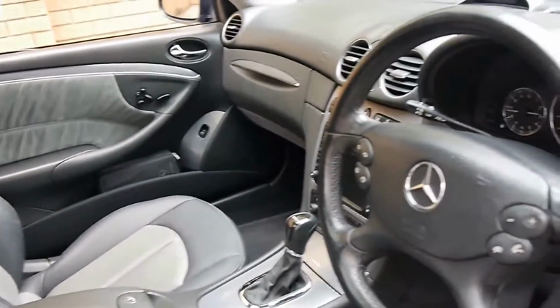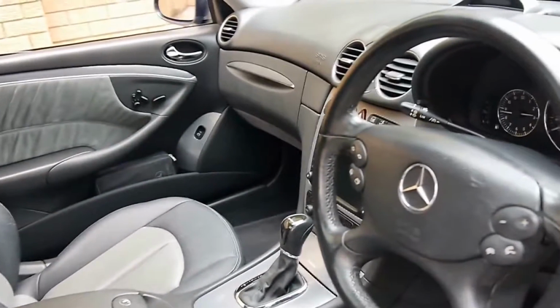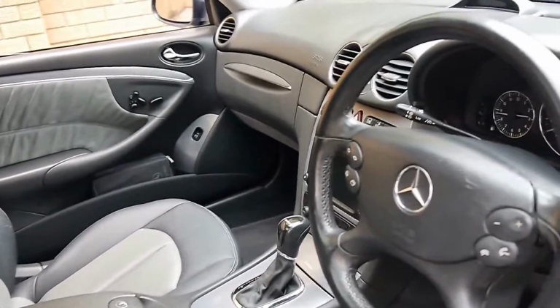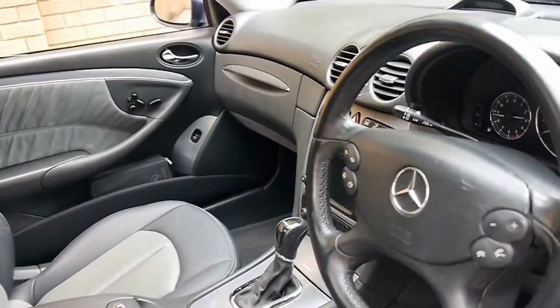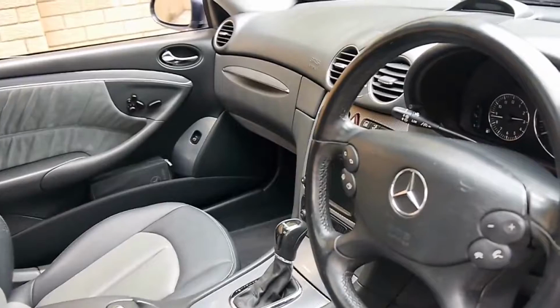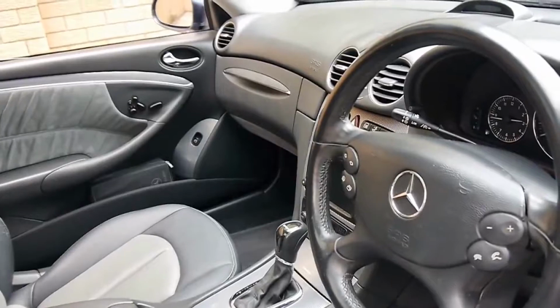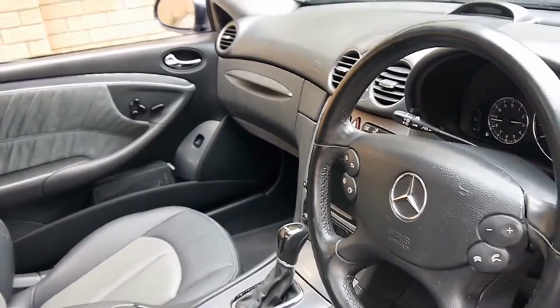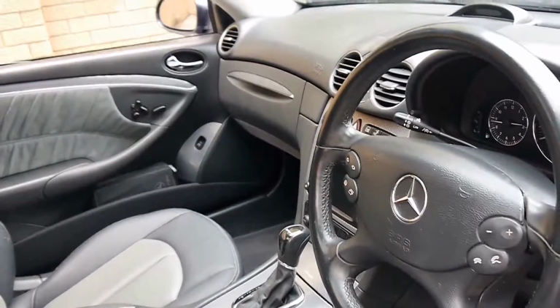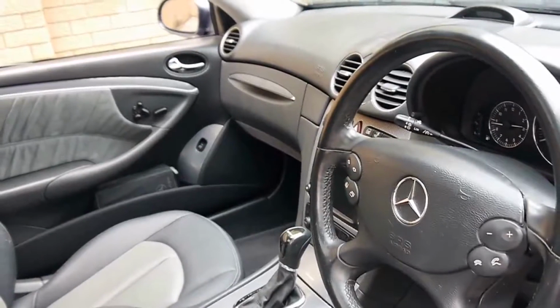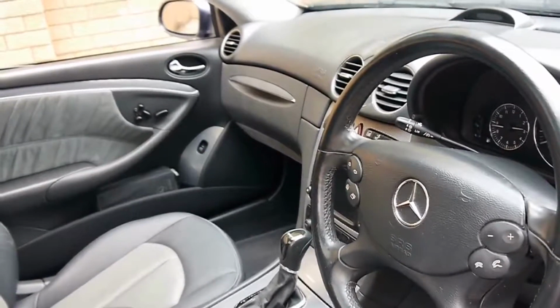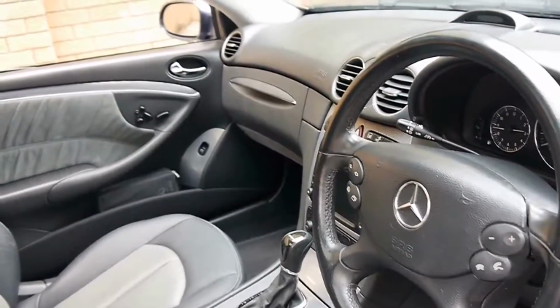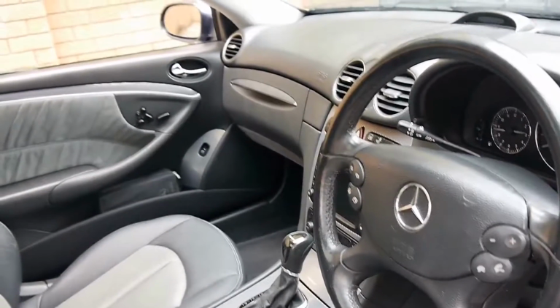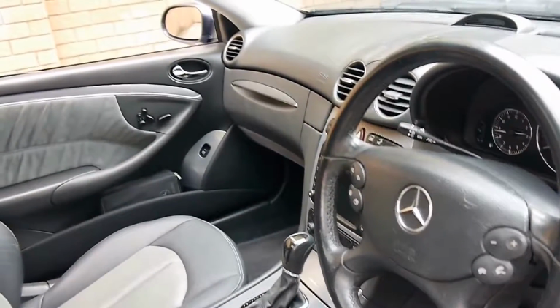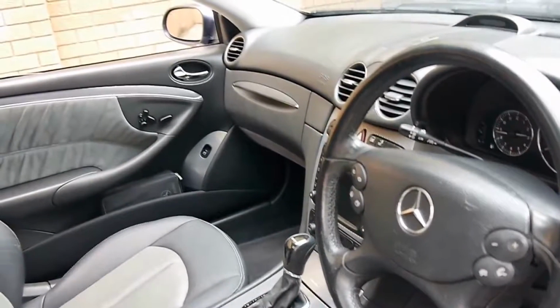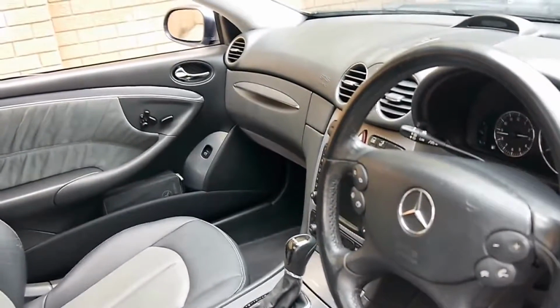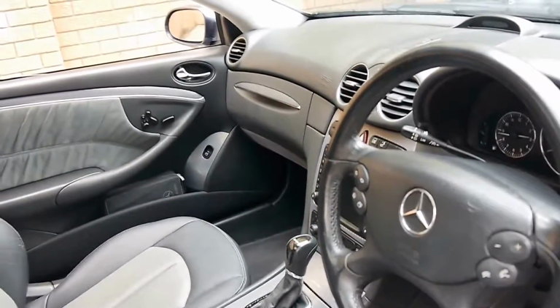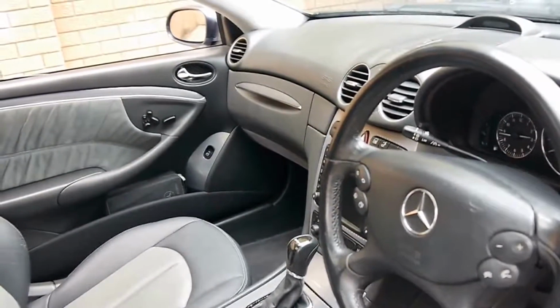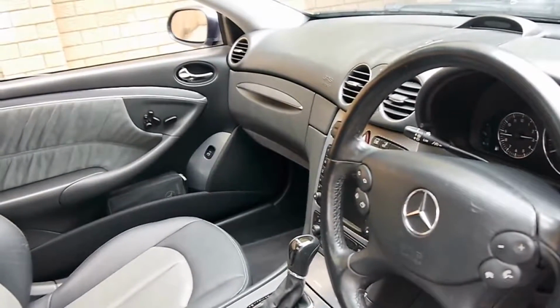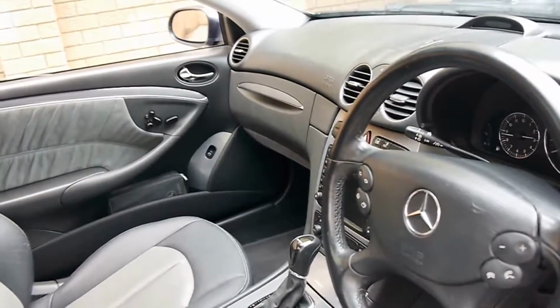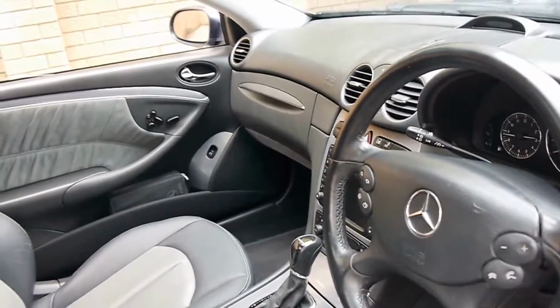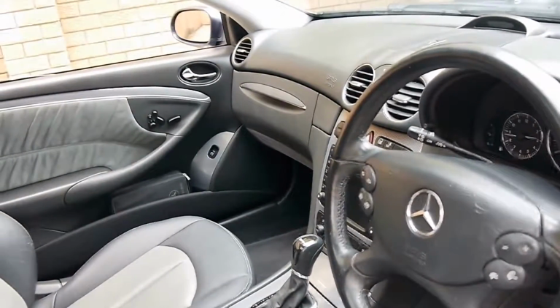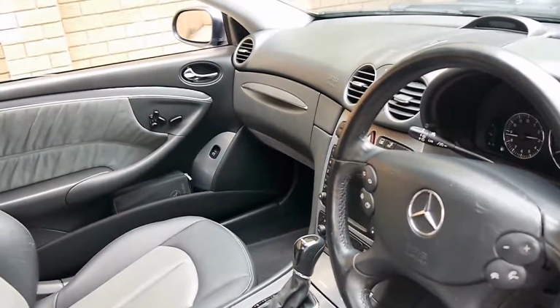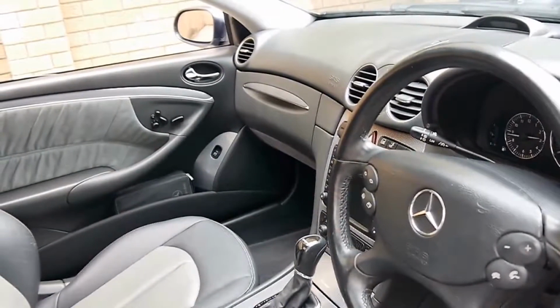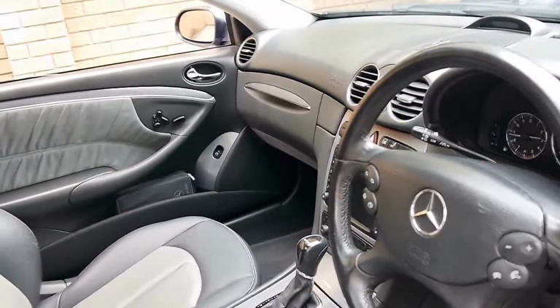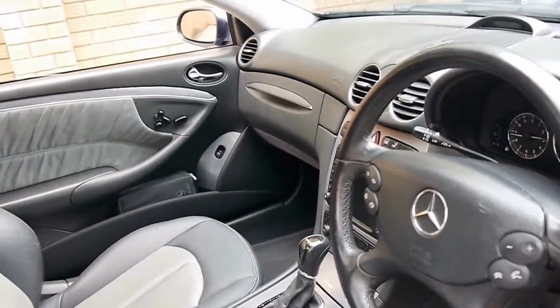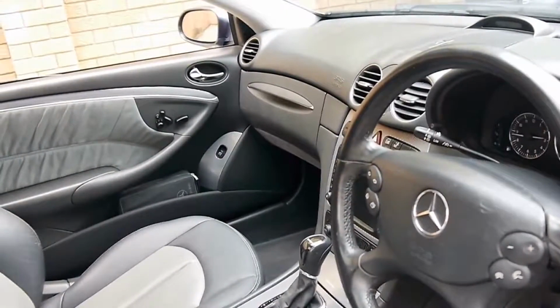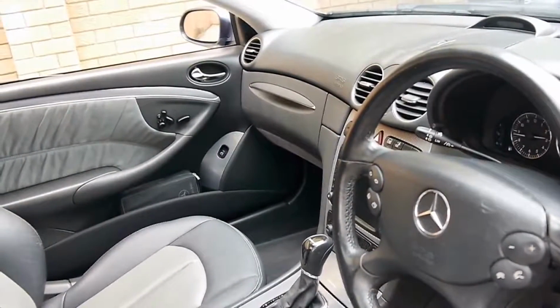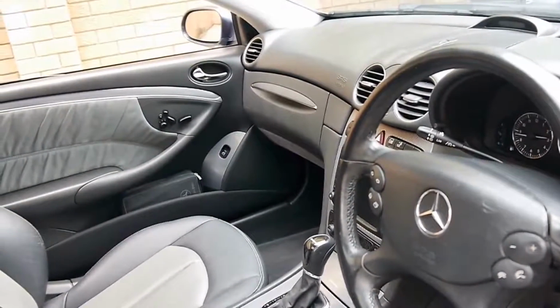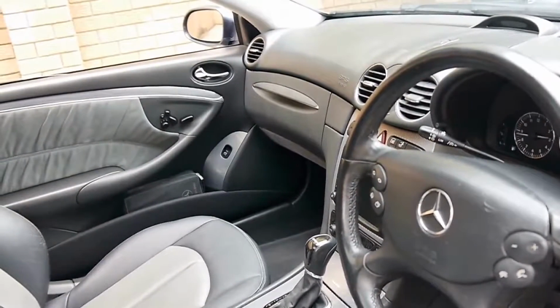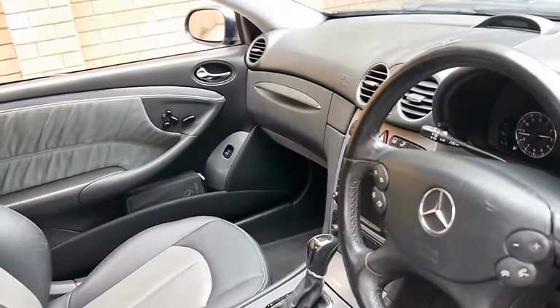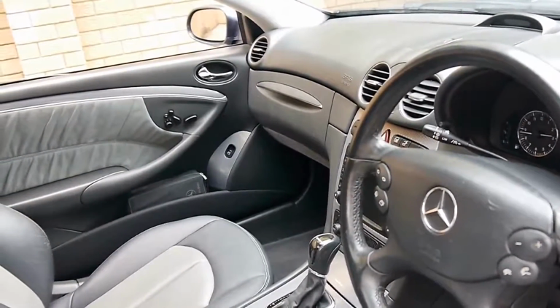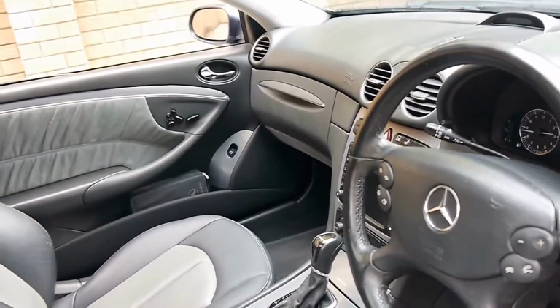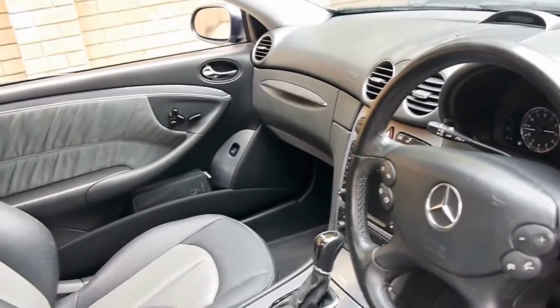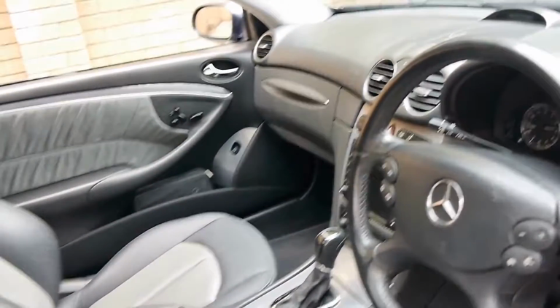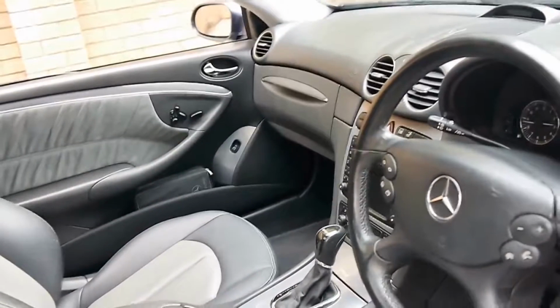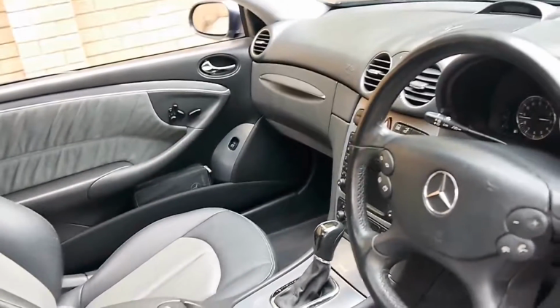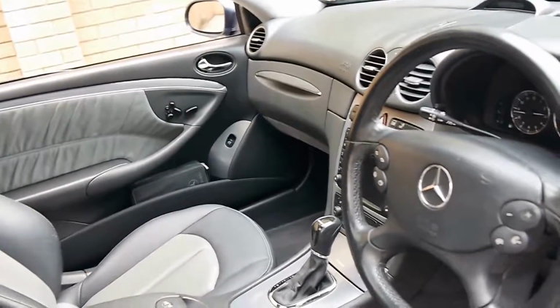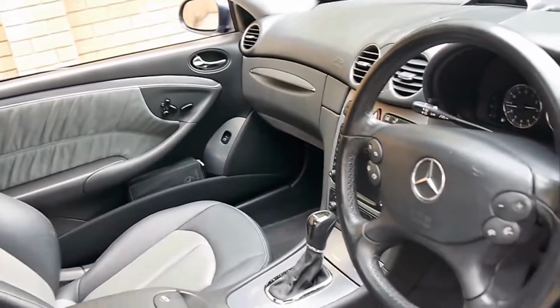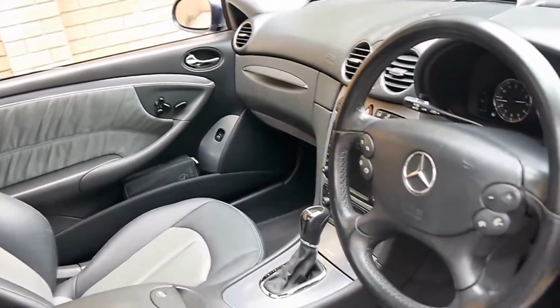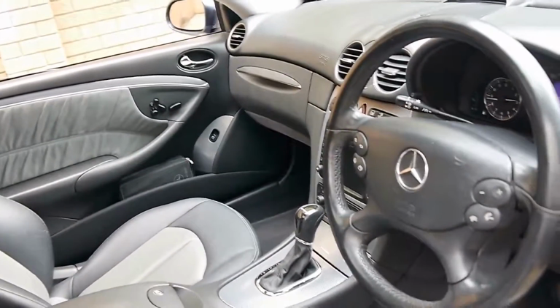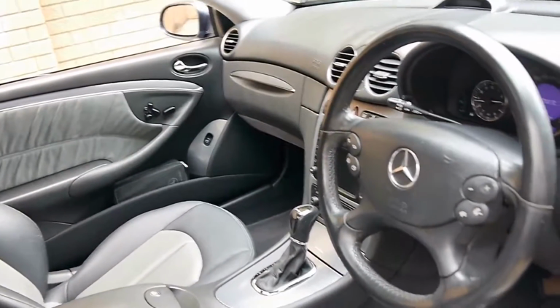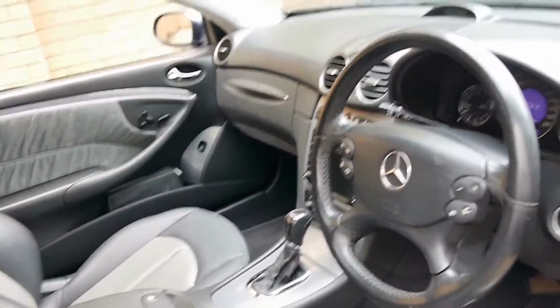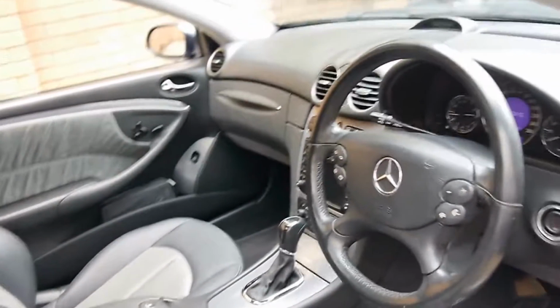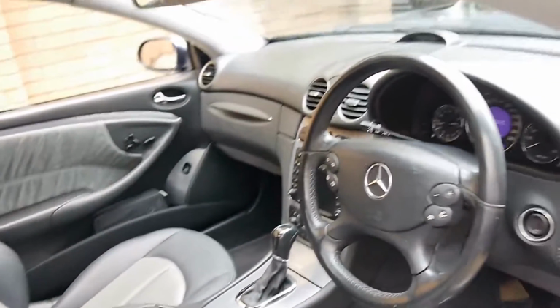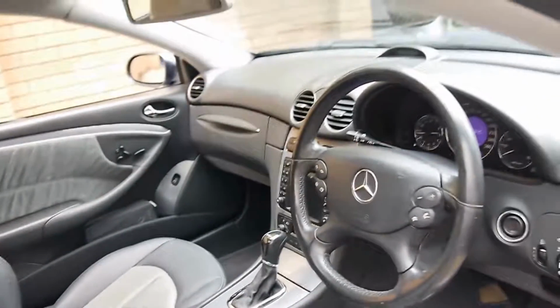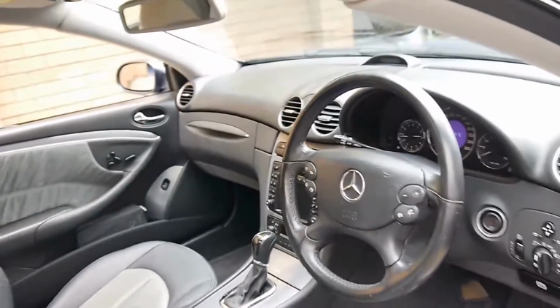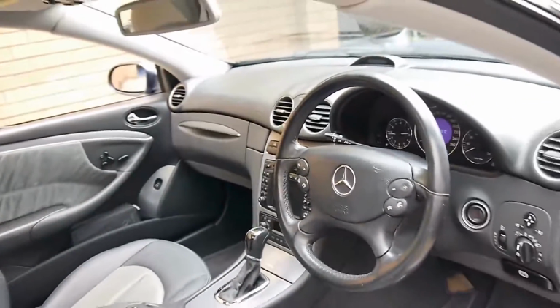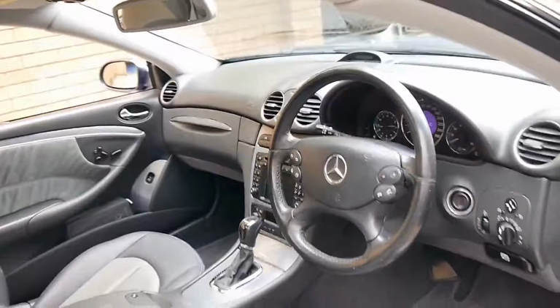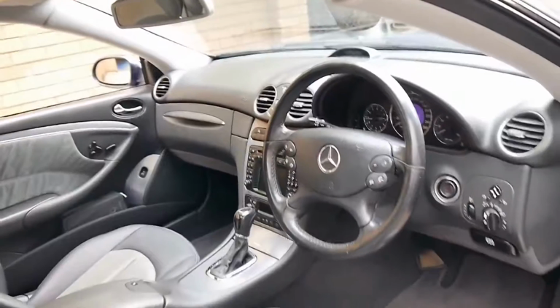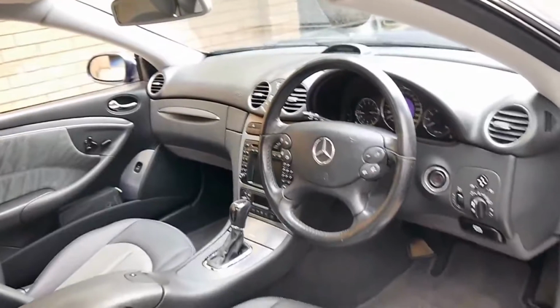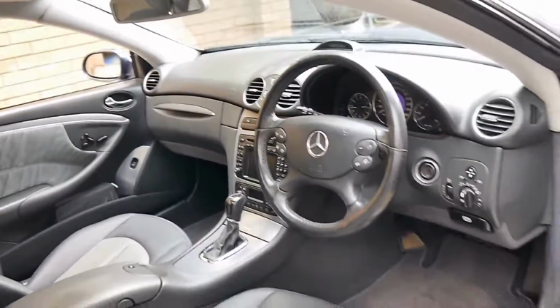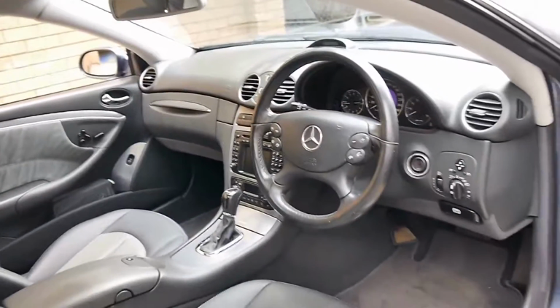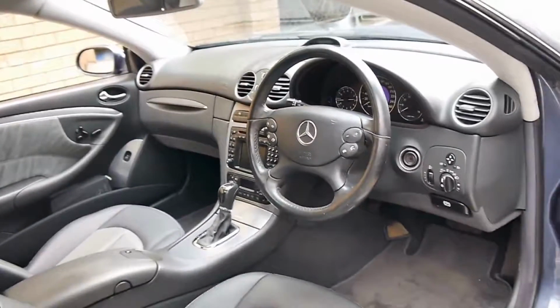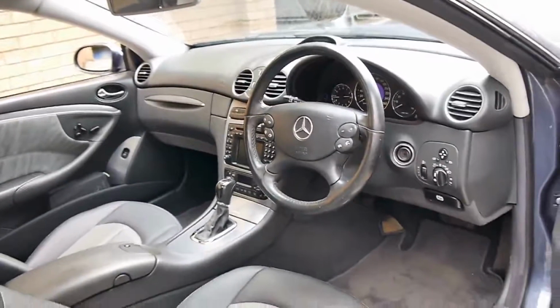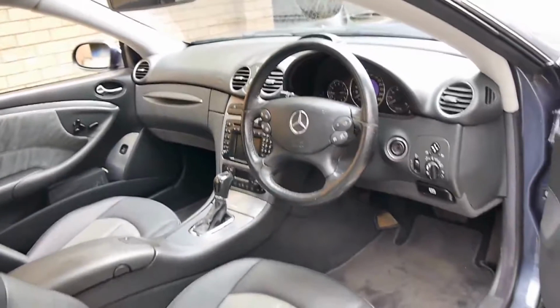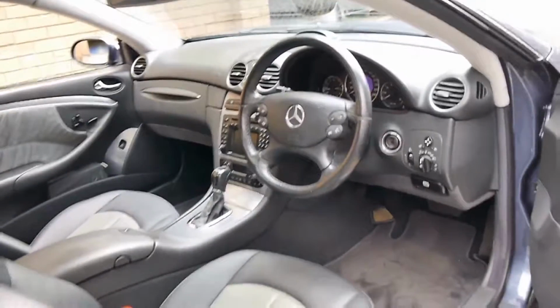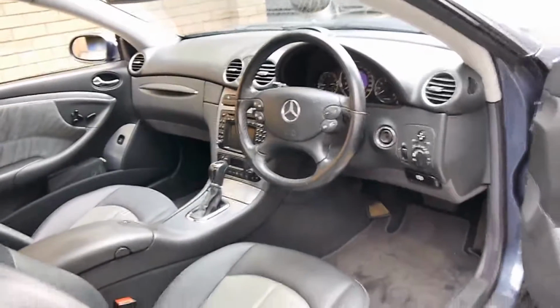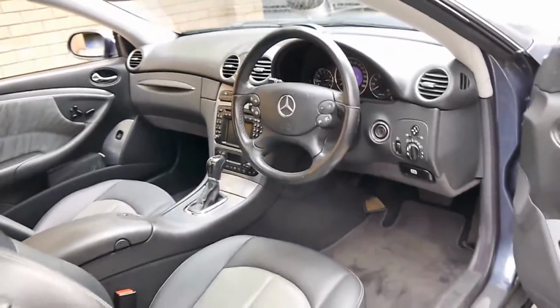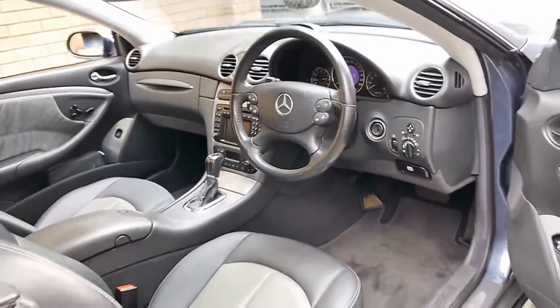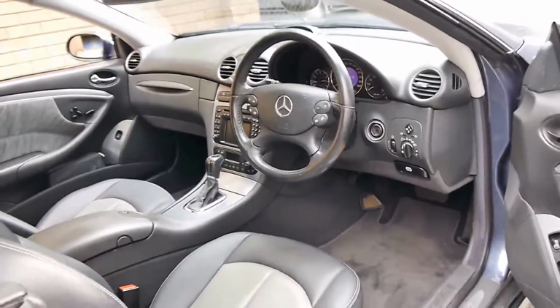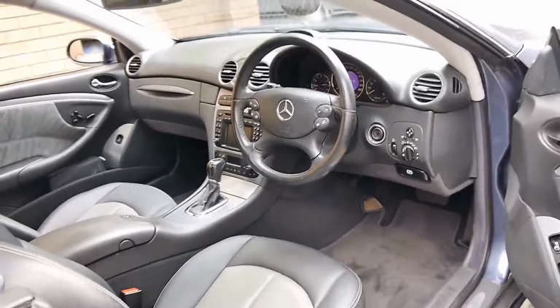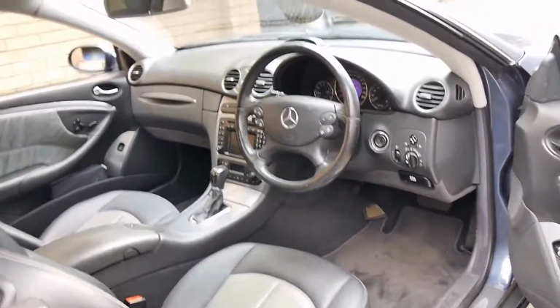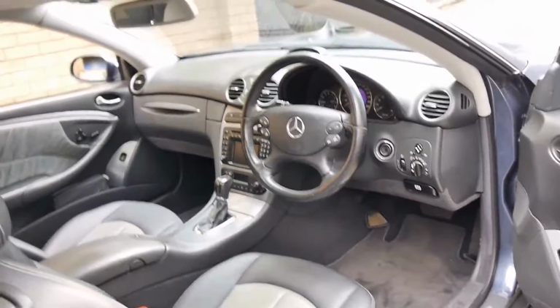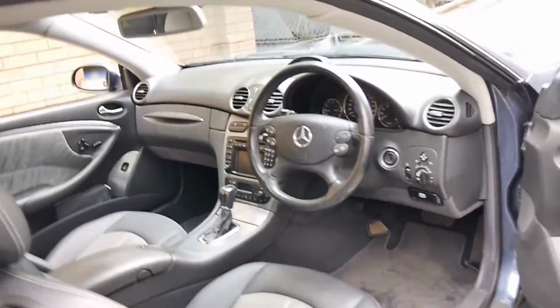Every single service that has been carried out on this car has been done by a Mercedes-Benz dealership.